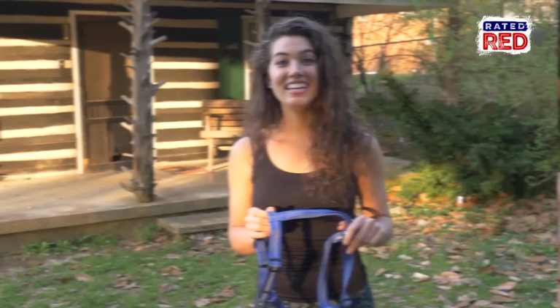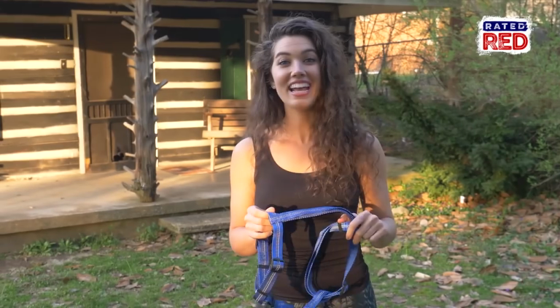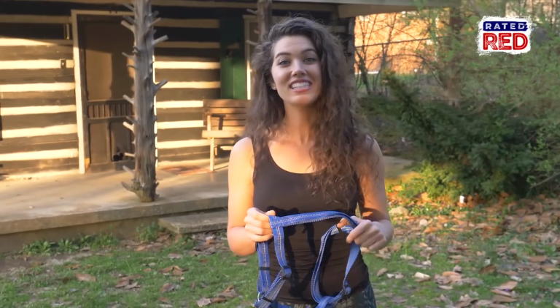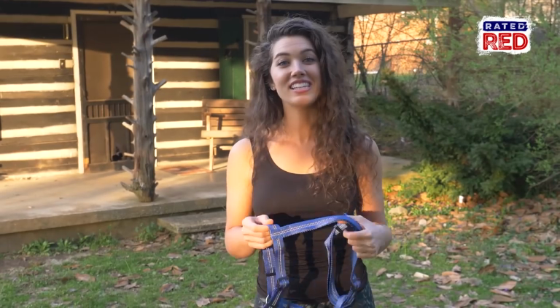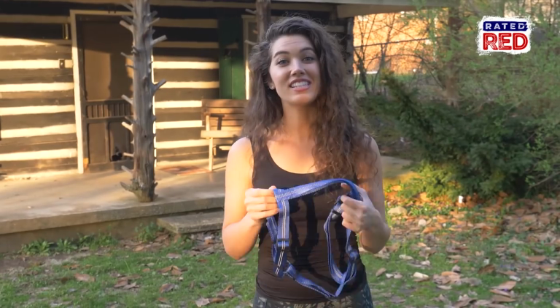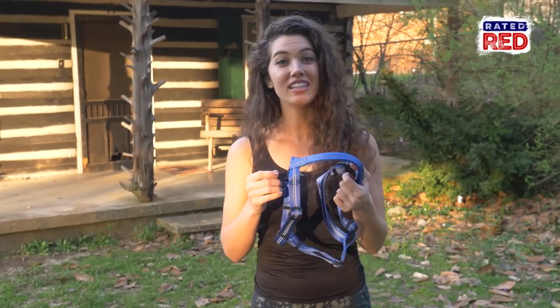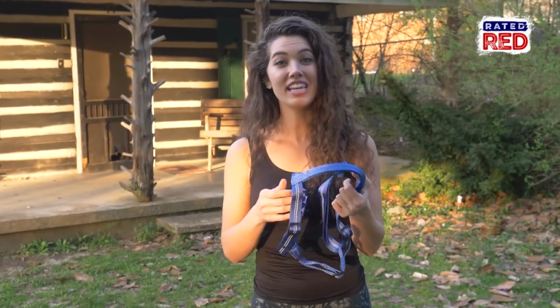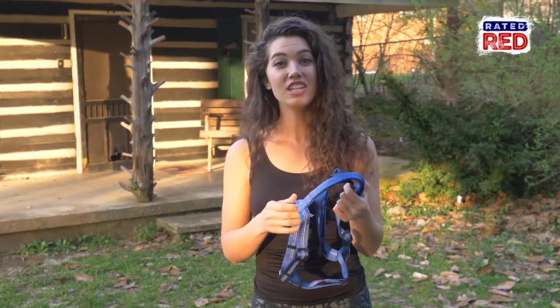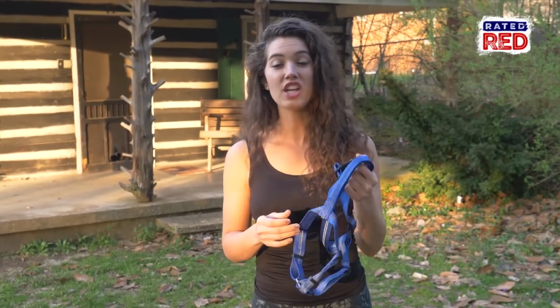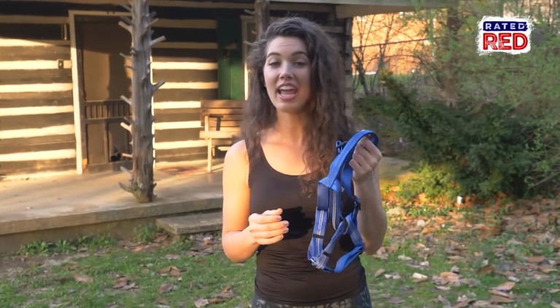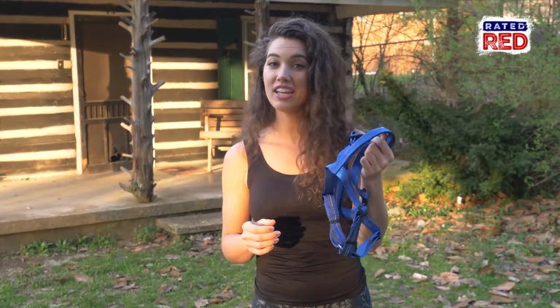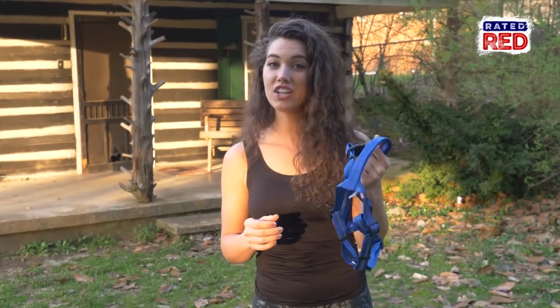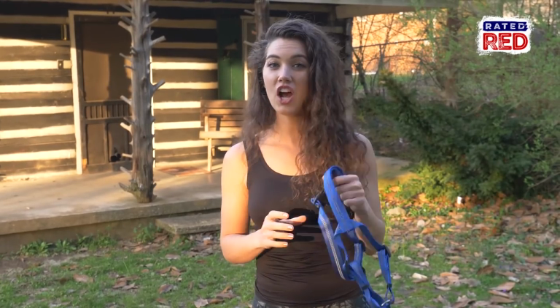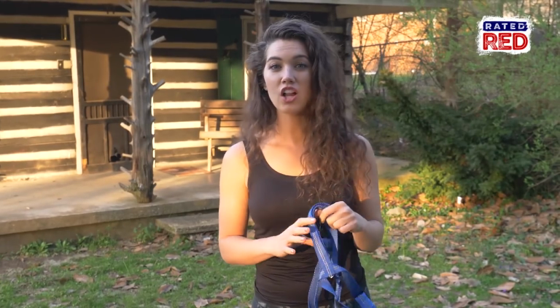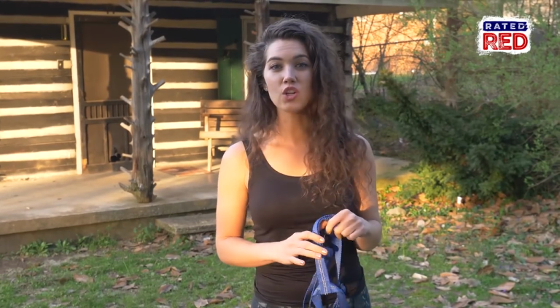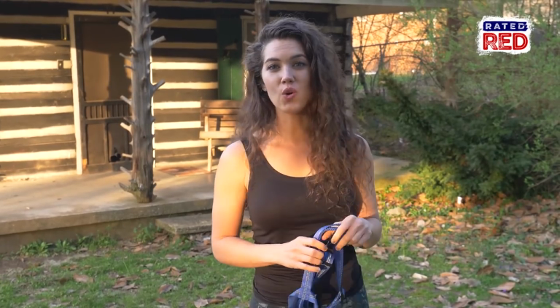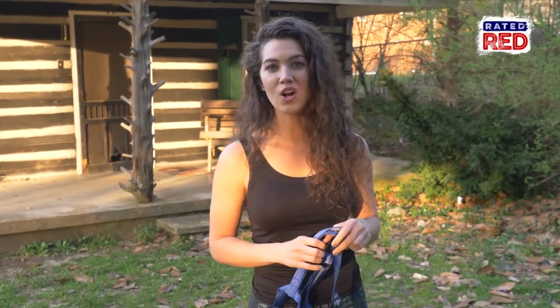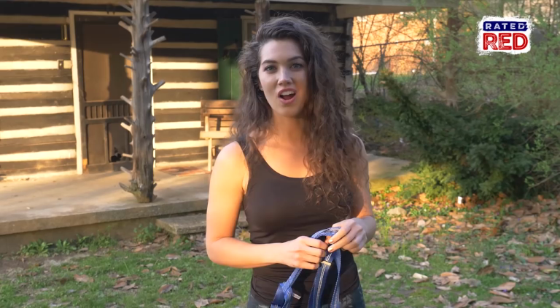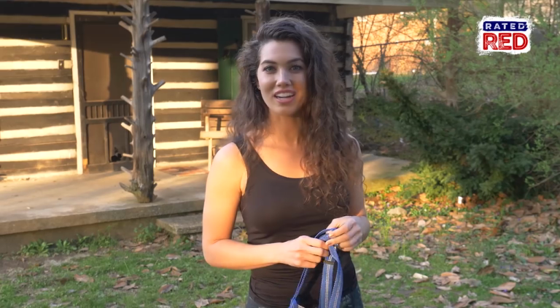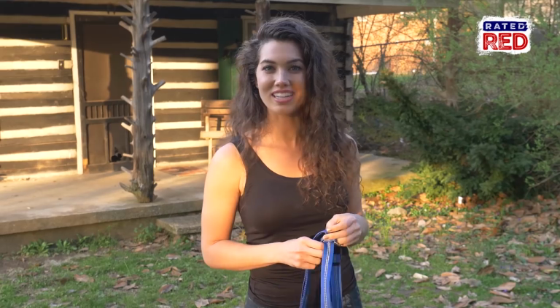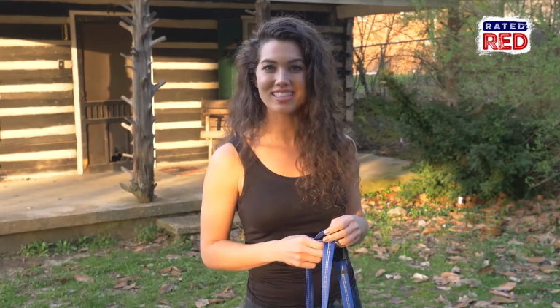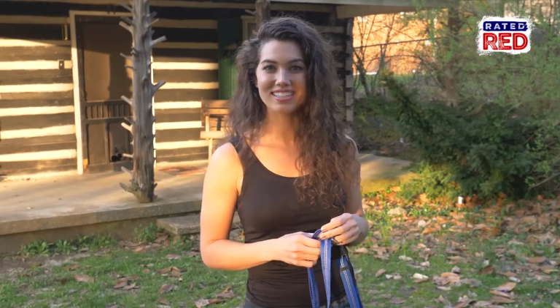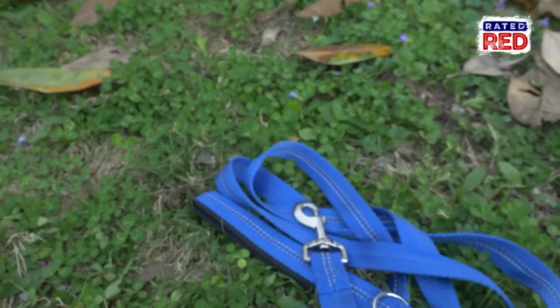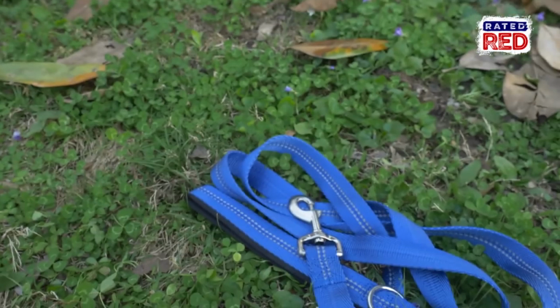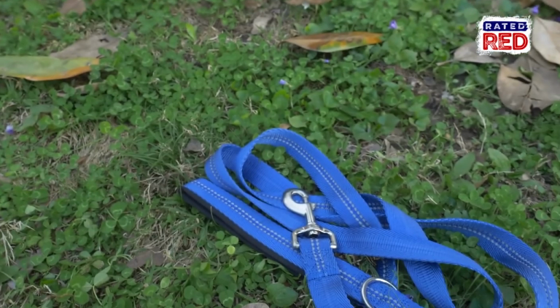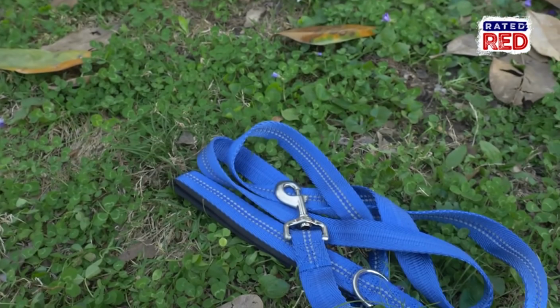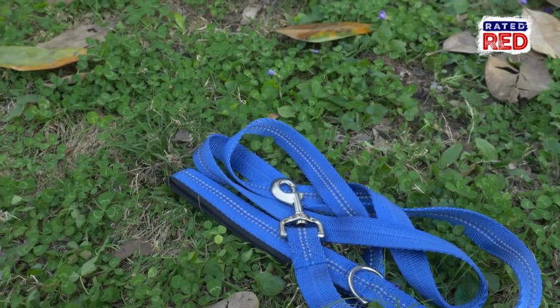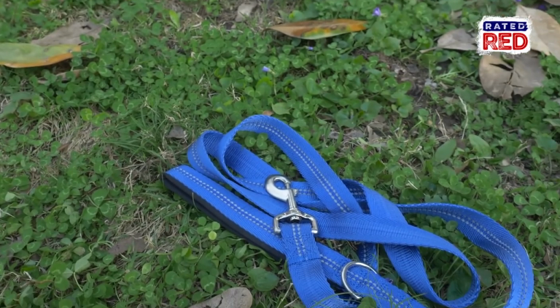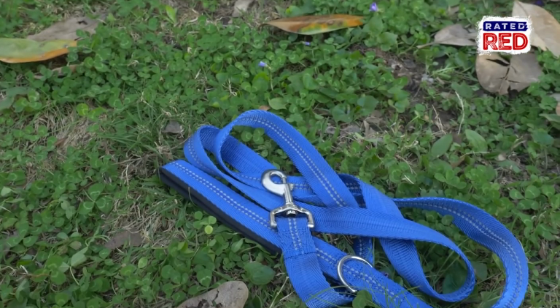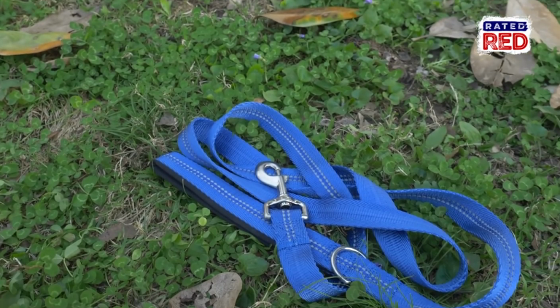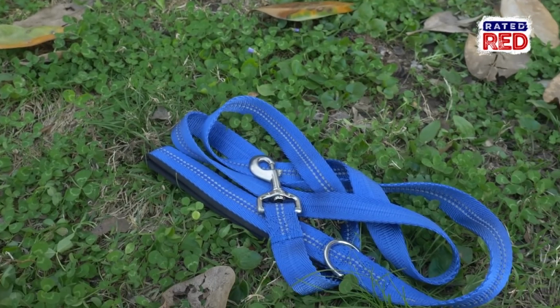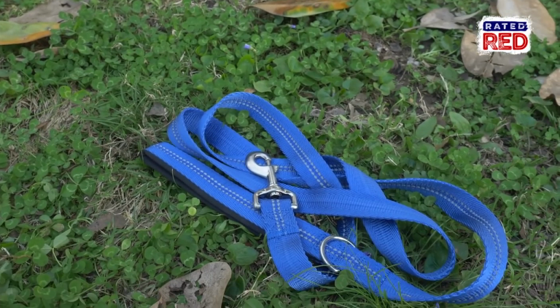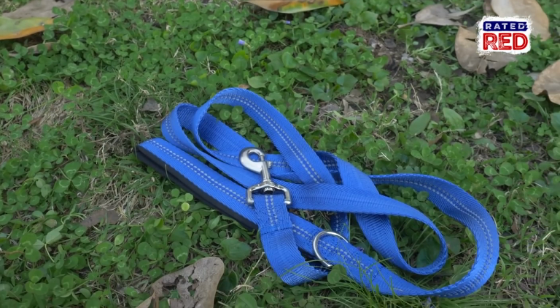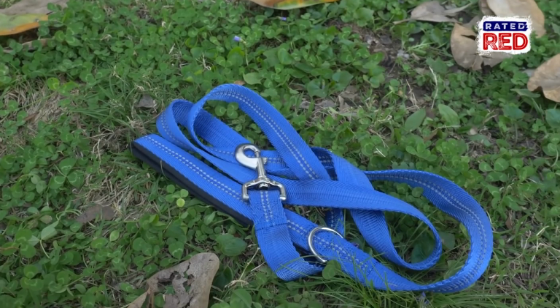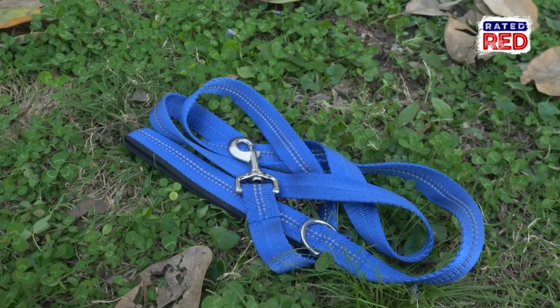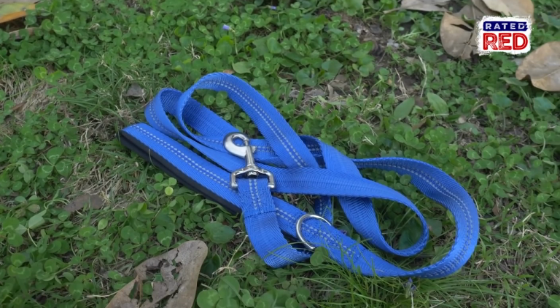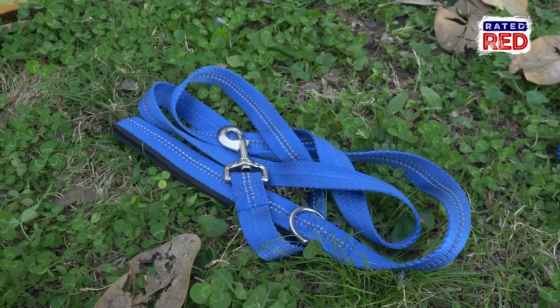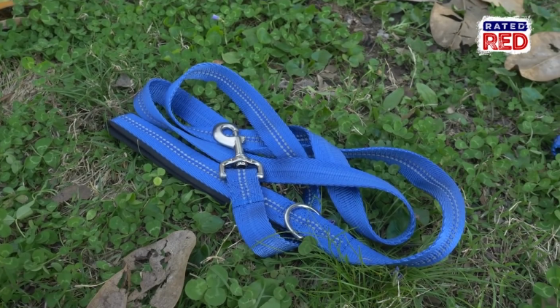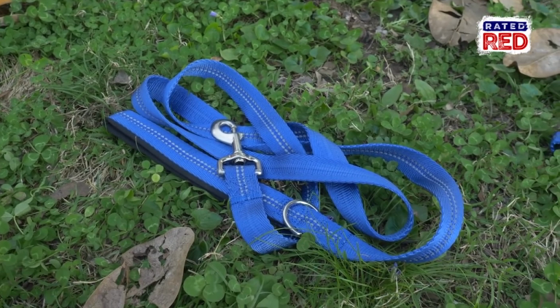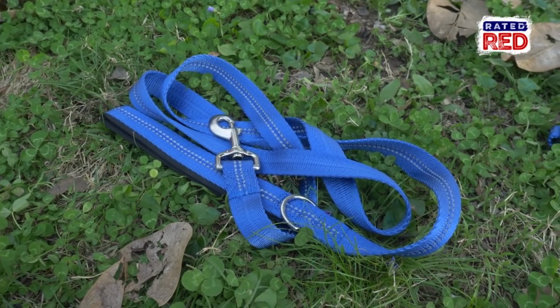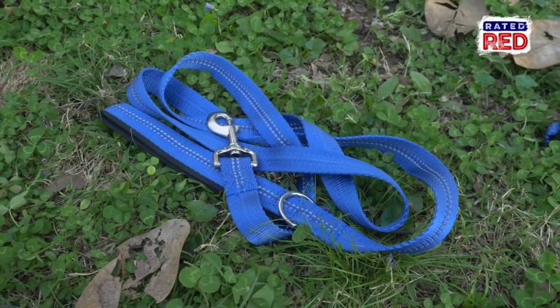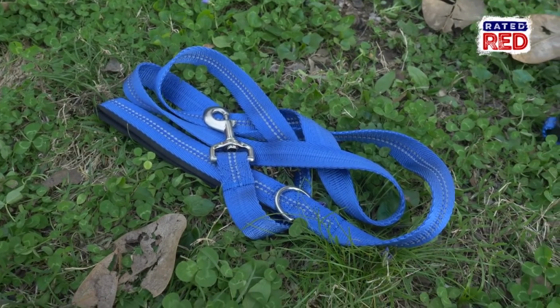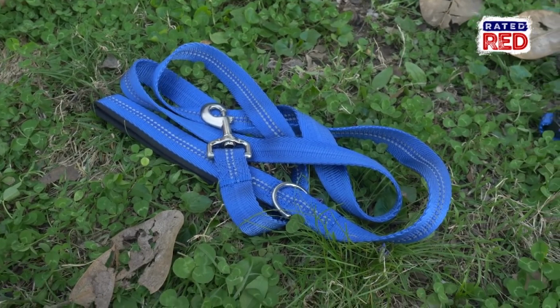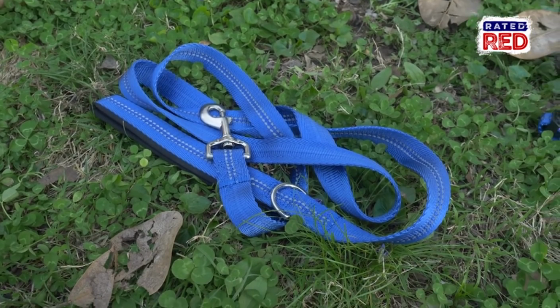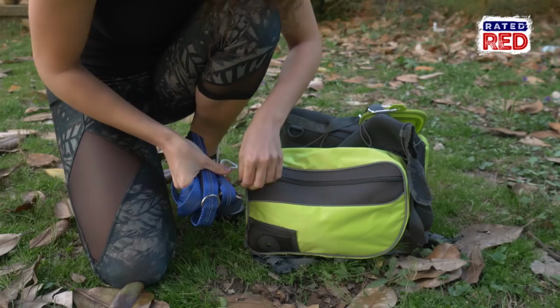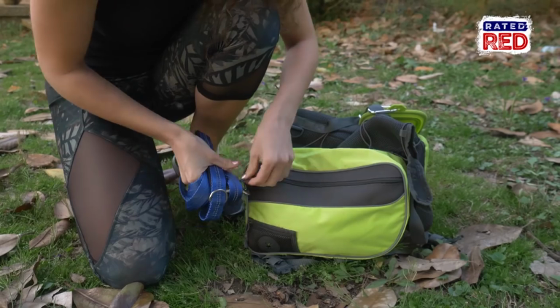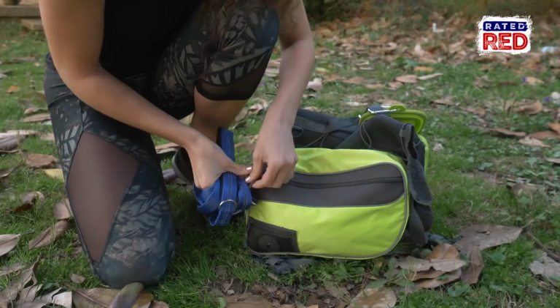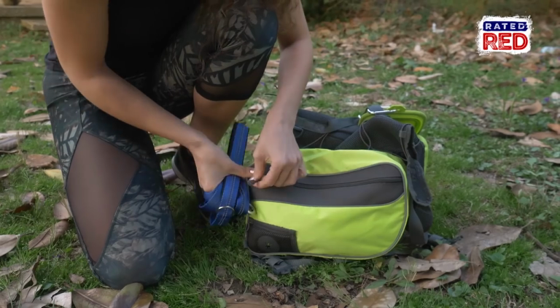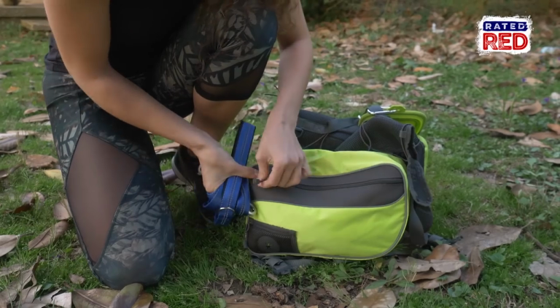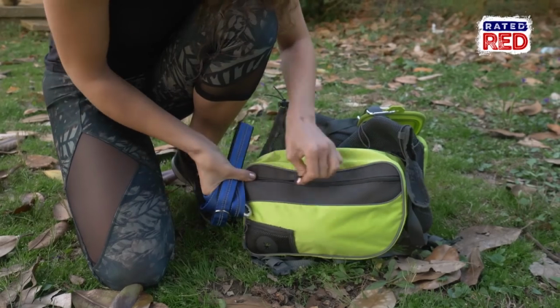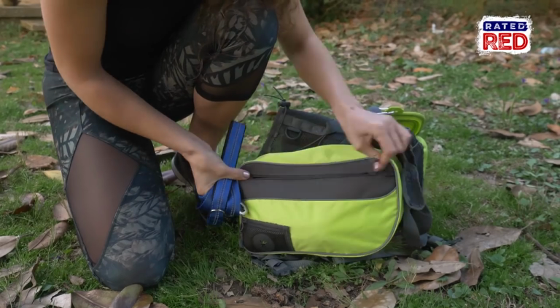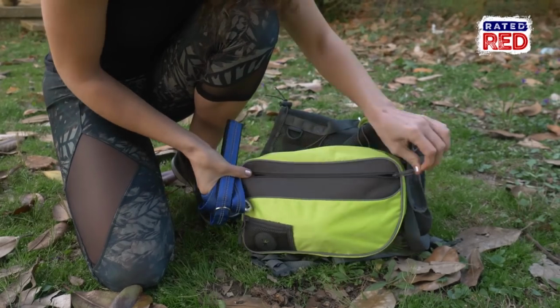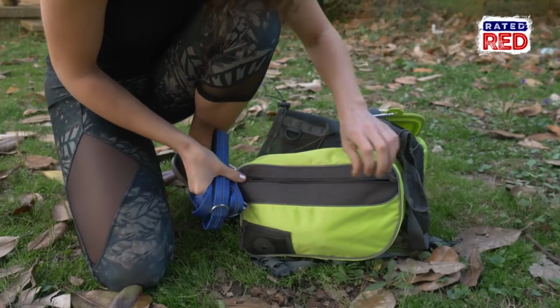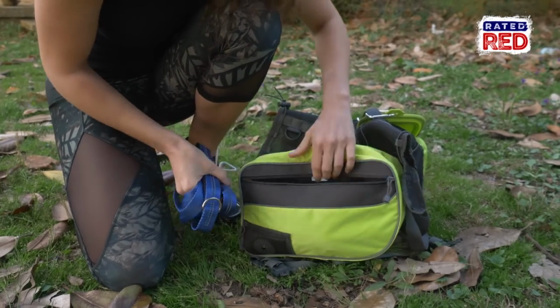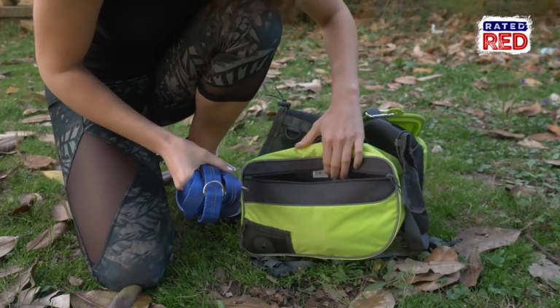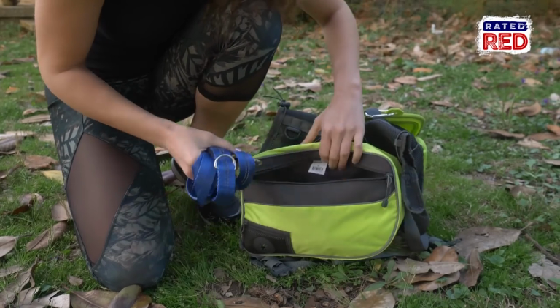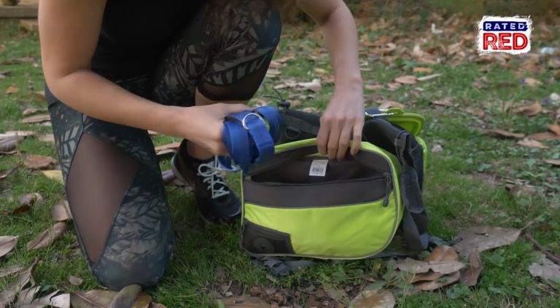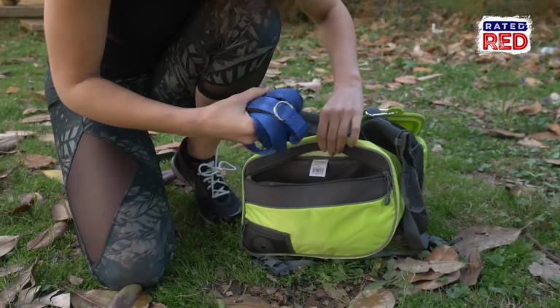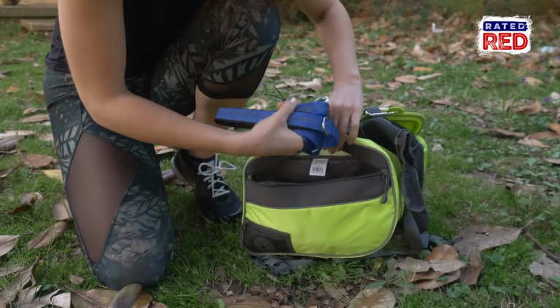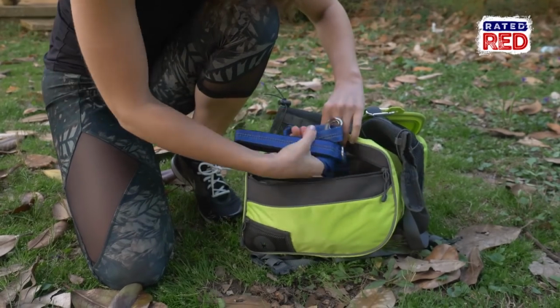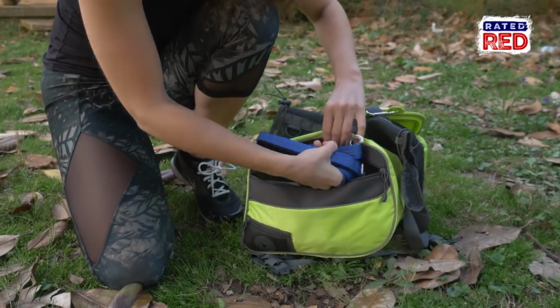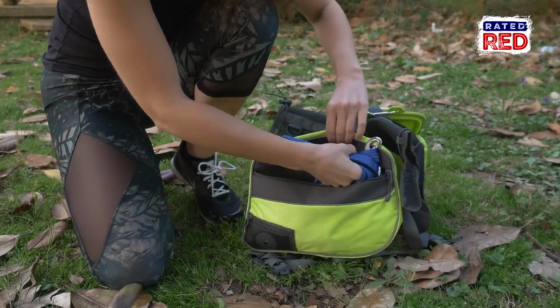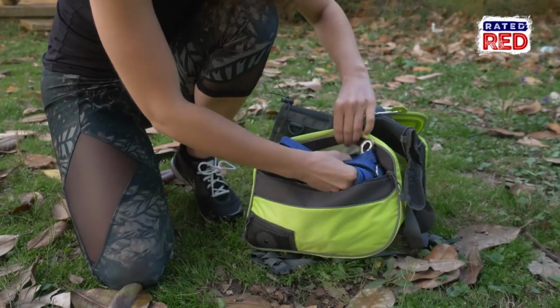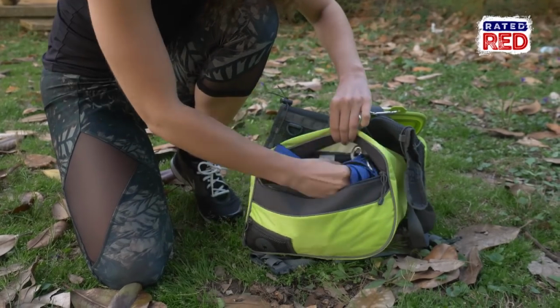Next is a leash and a collar or harness. If you leave in a hurry it might be easy to forget these, so having an extra in your bag will be helpful.